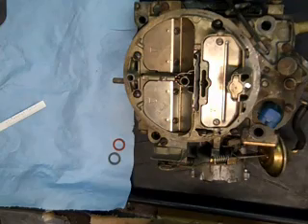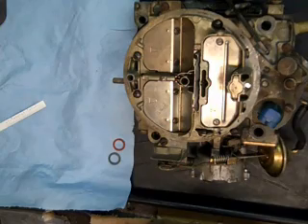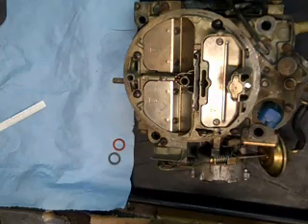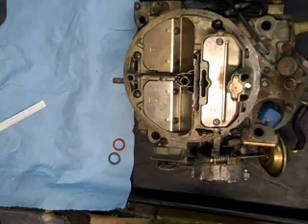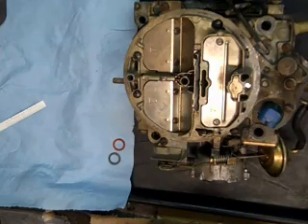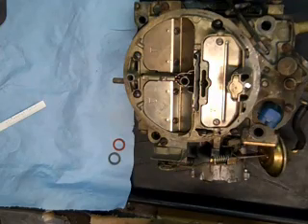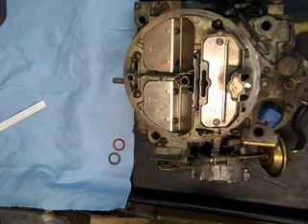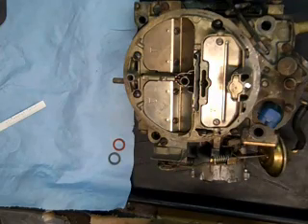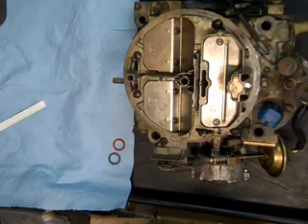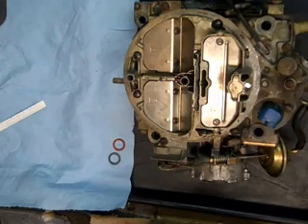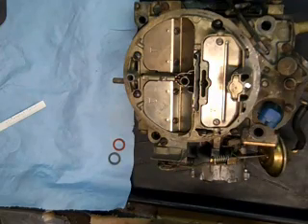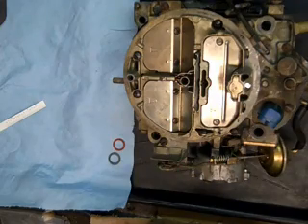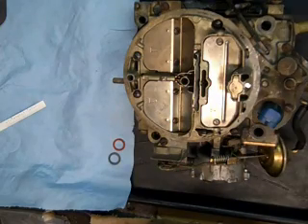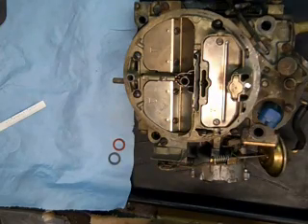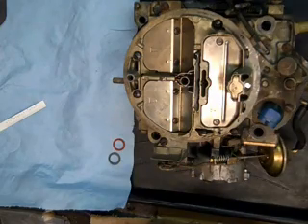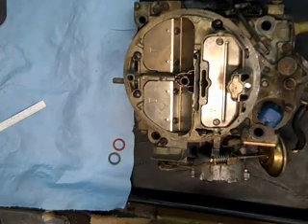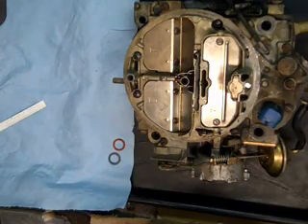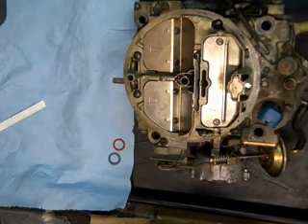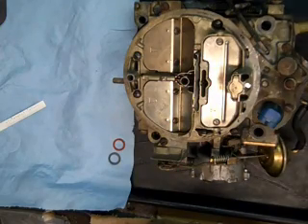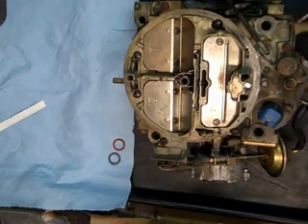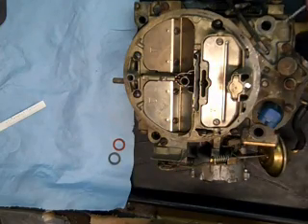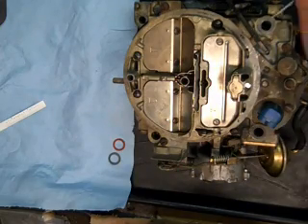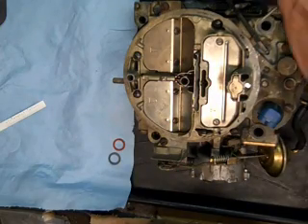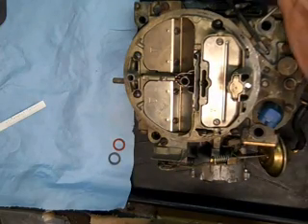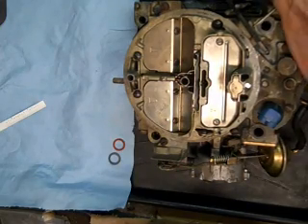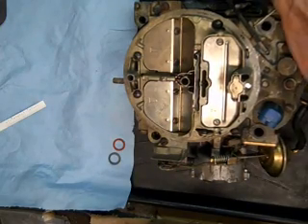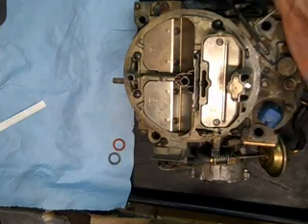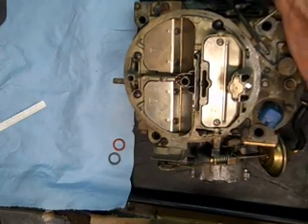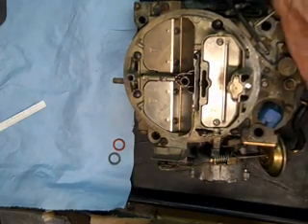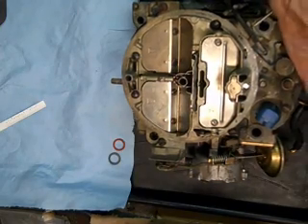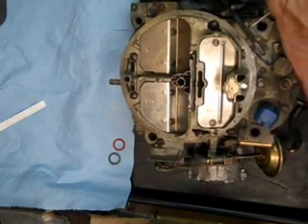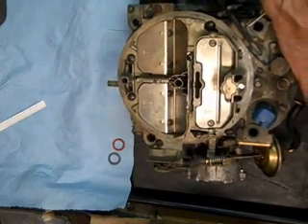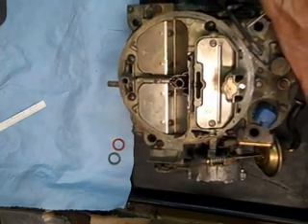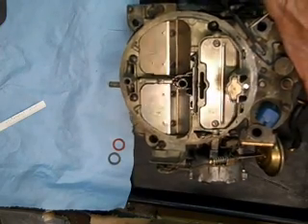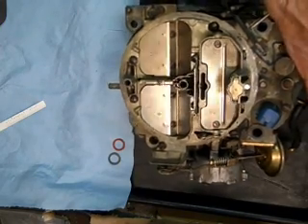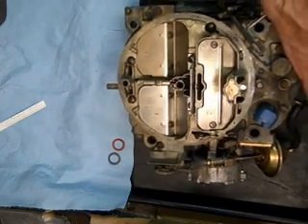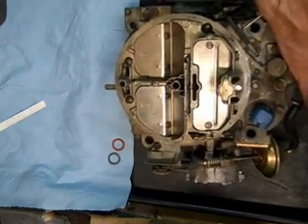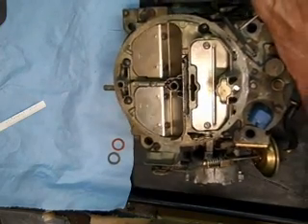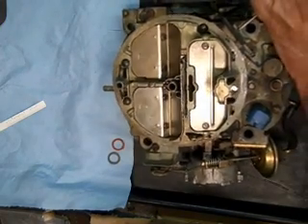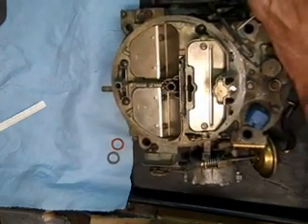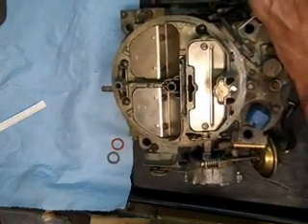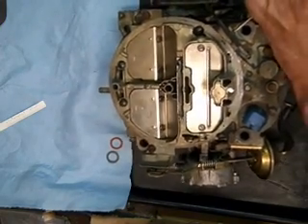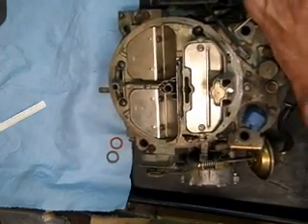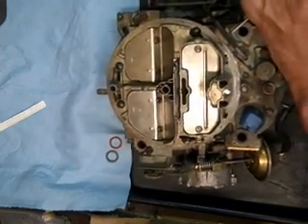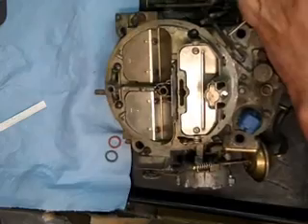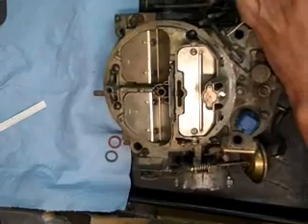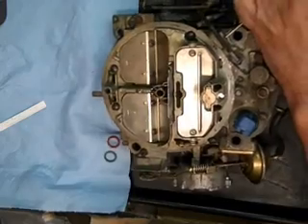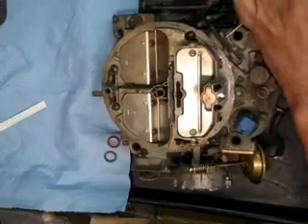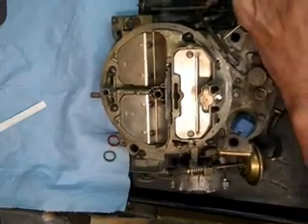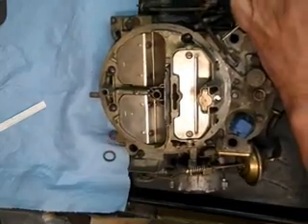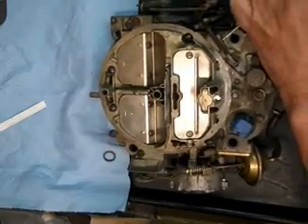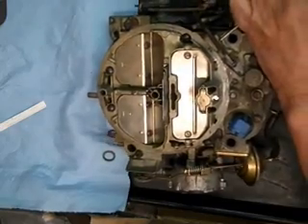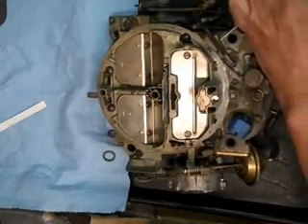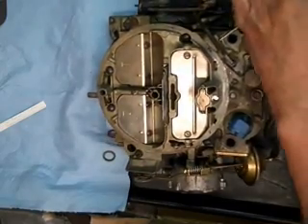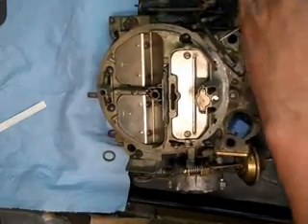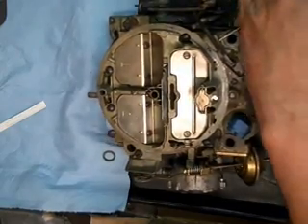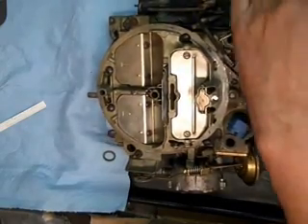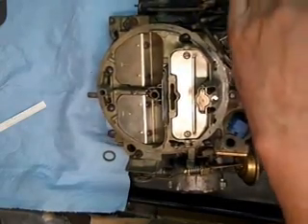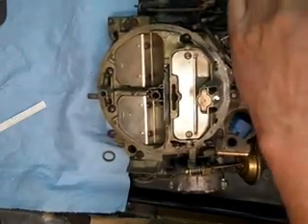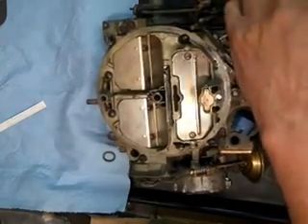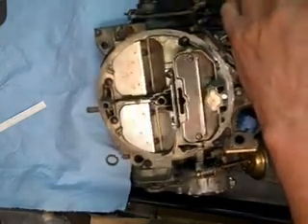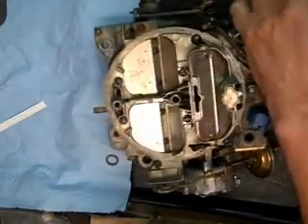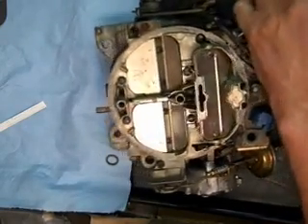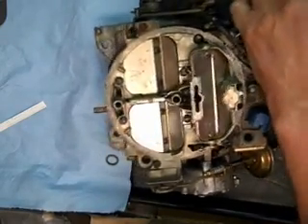This is the QuadraJet electronic version. We're going to disassemble it and get it ready for cleaning.